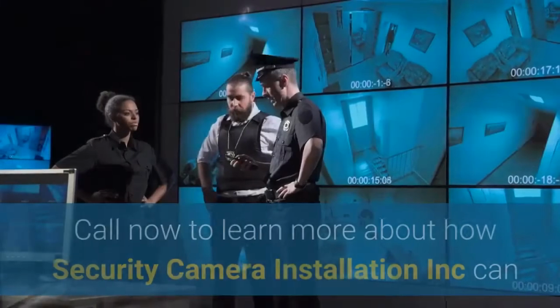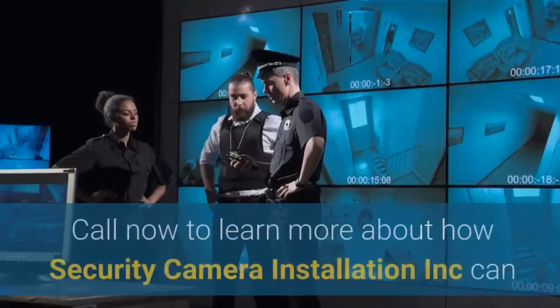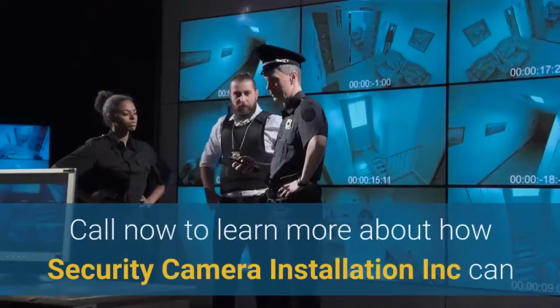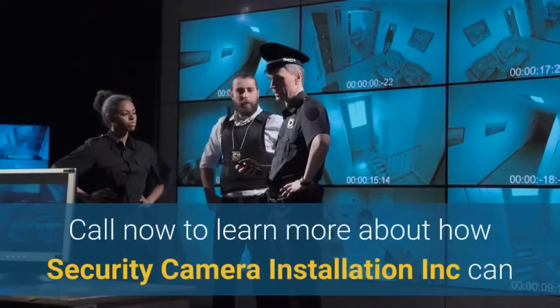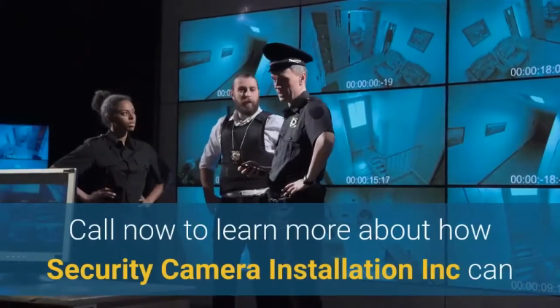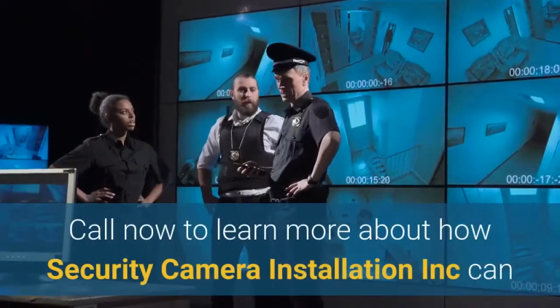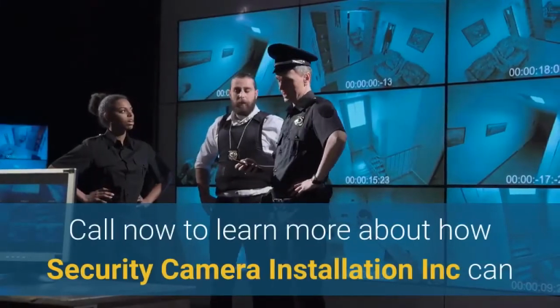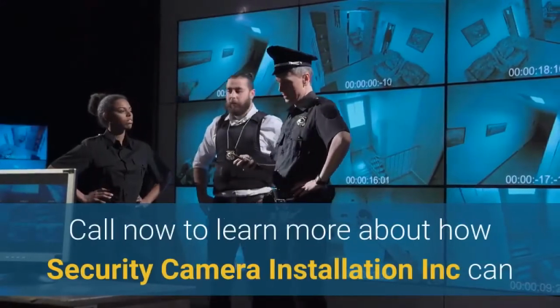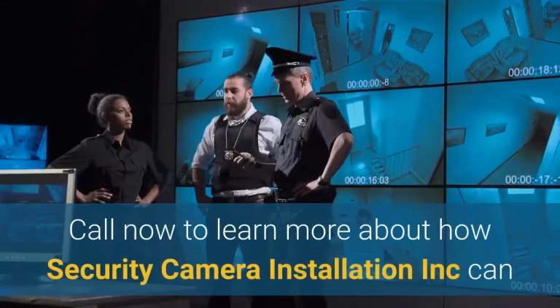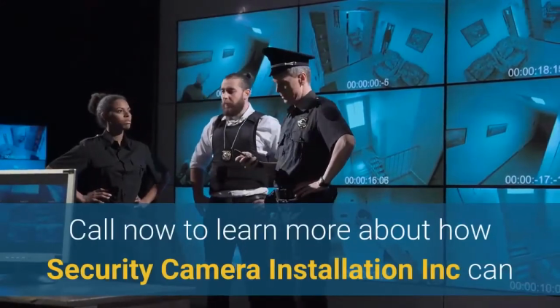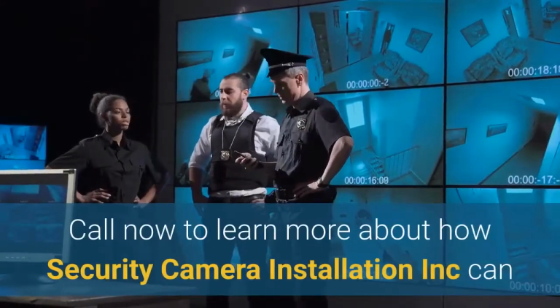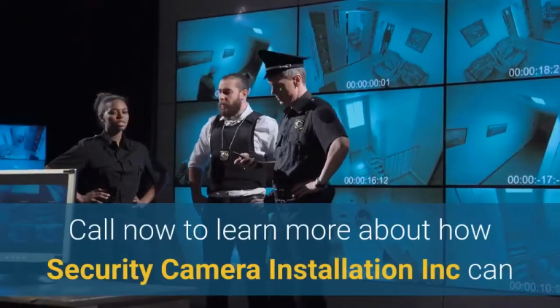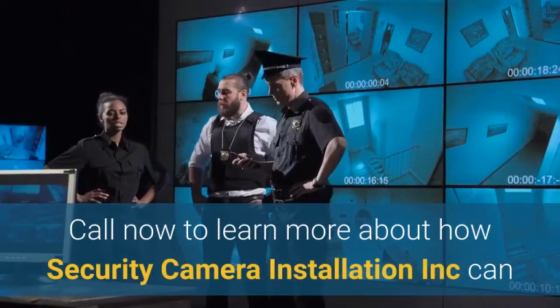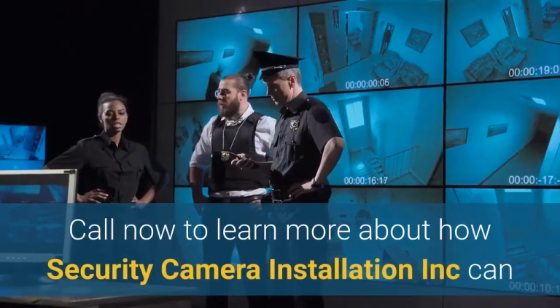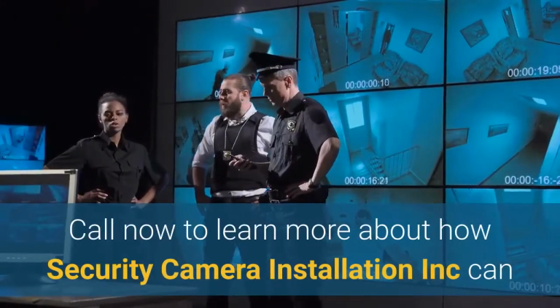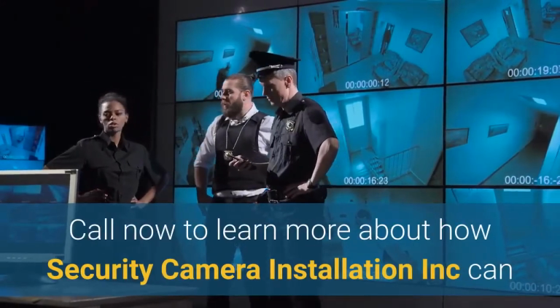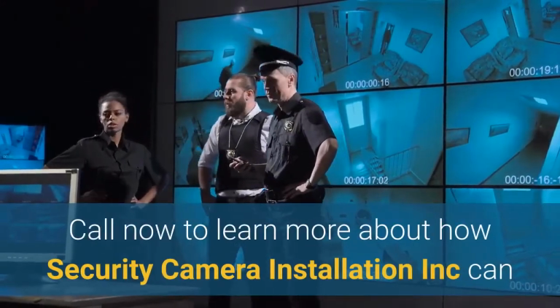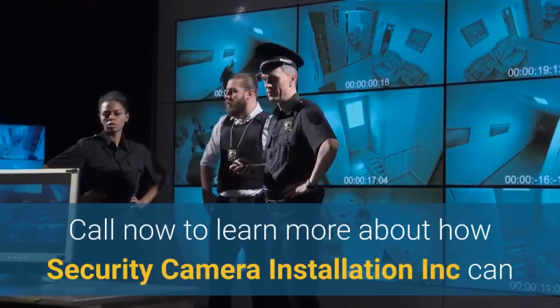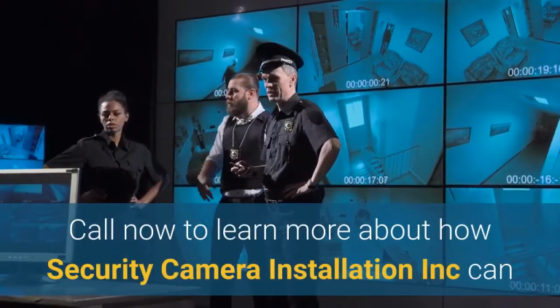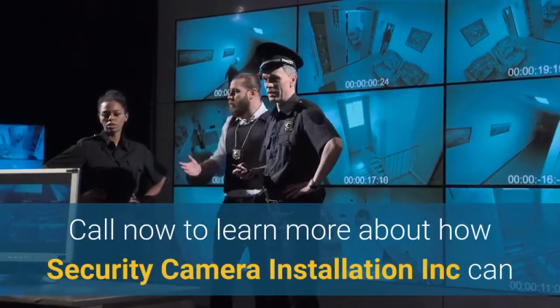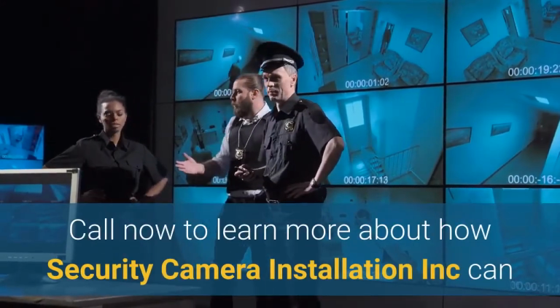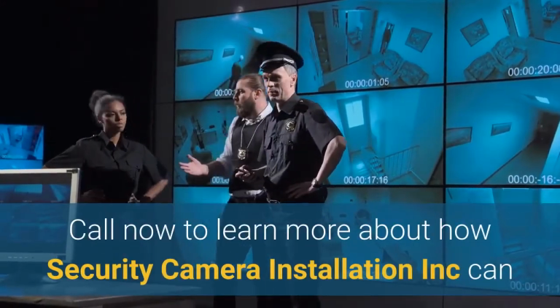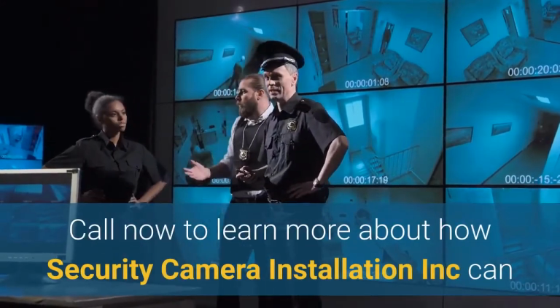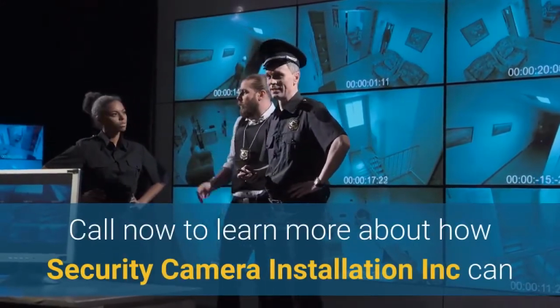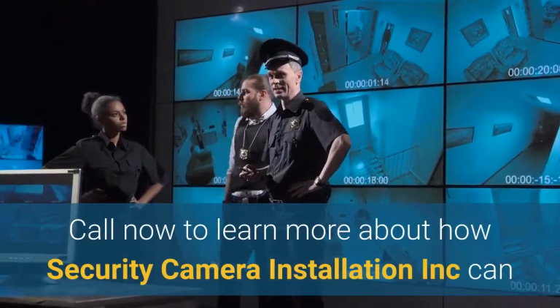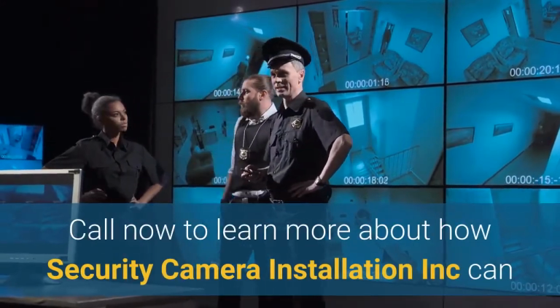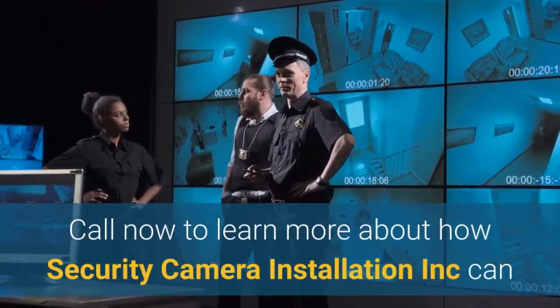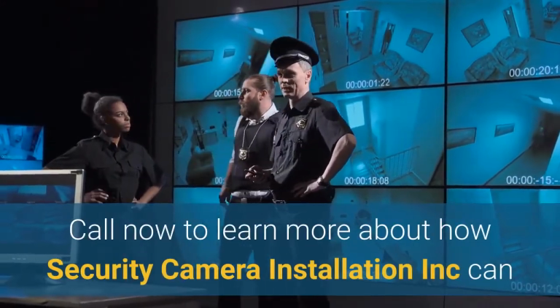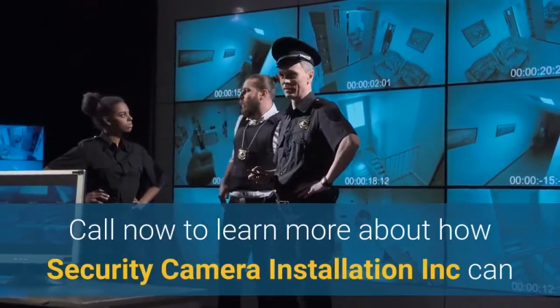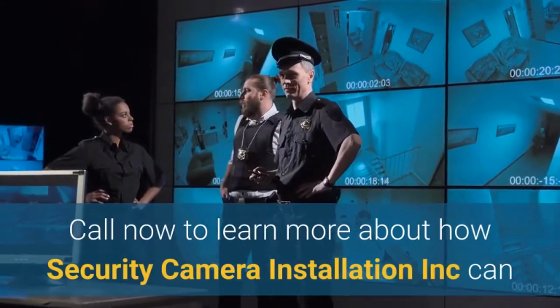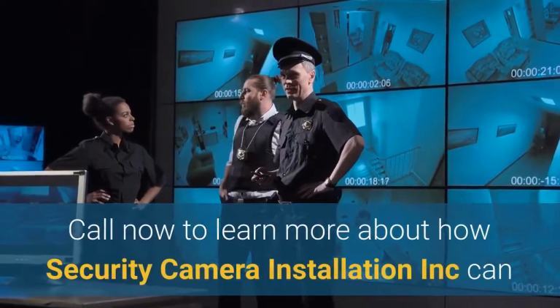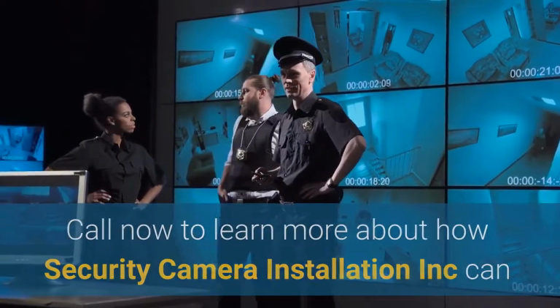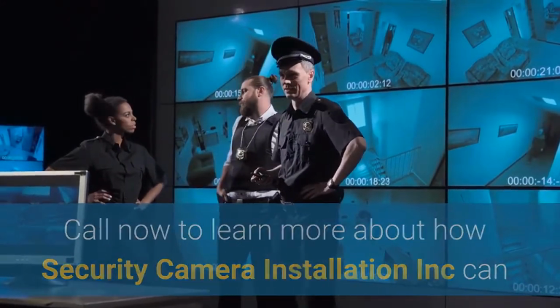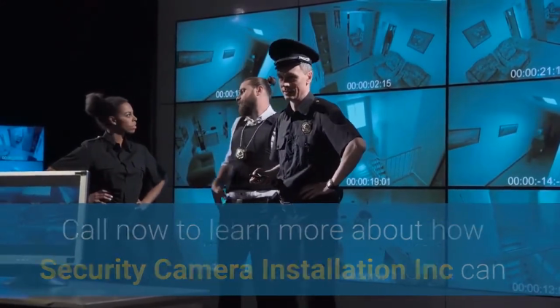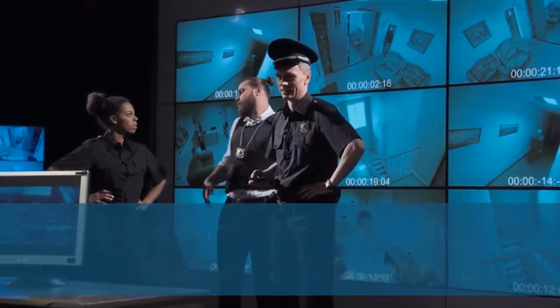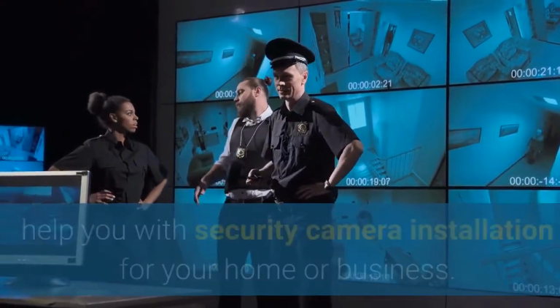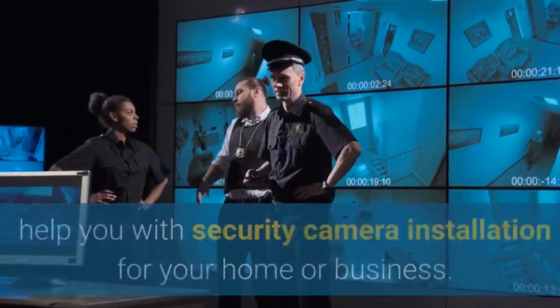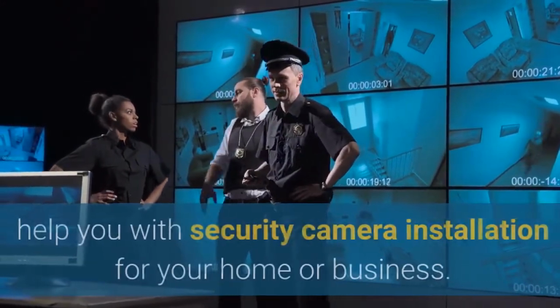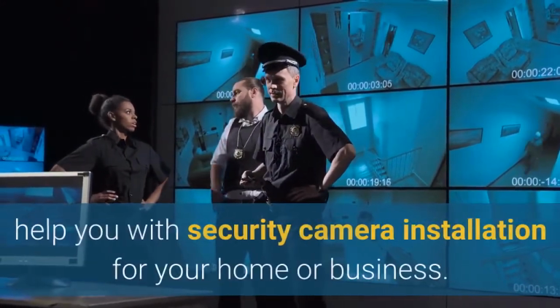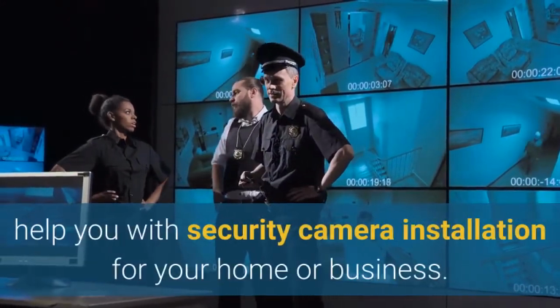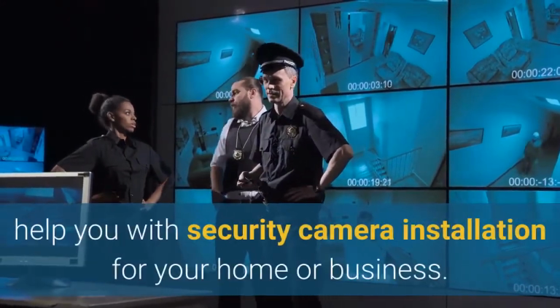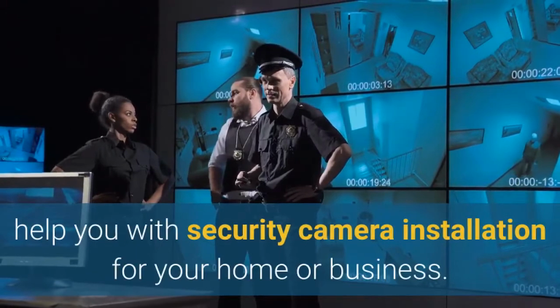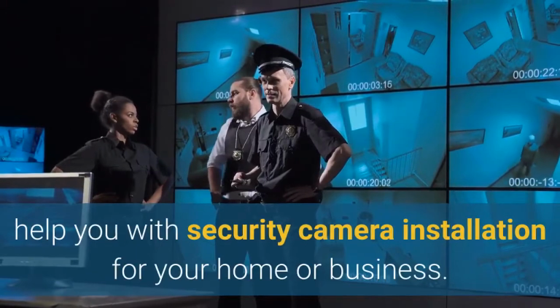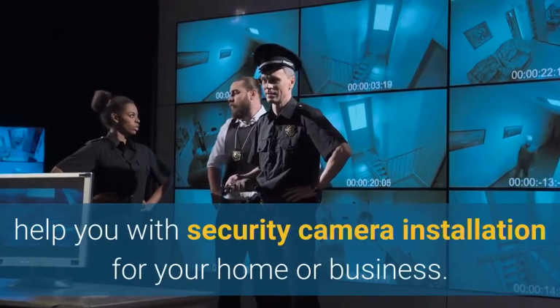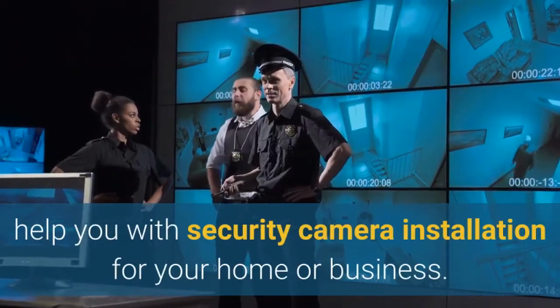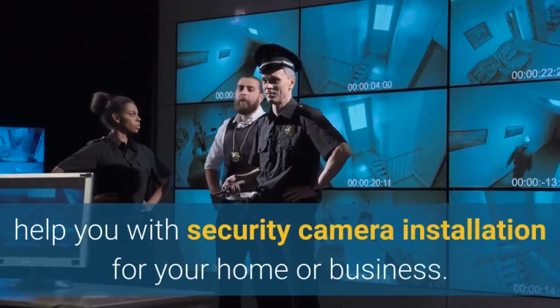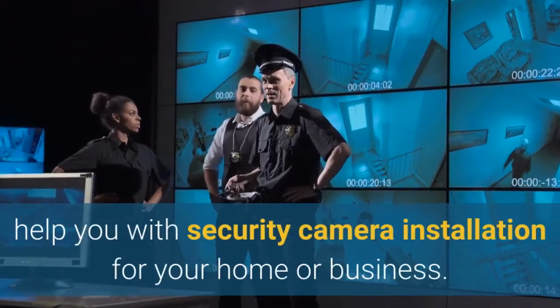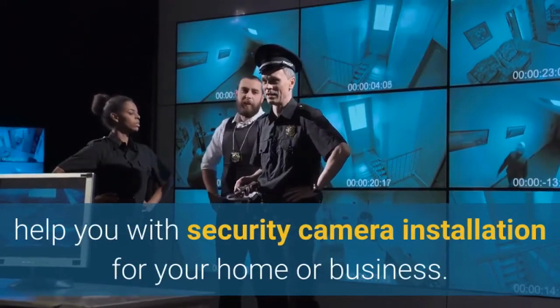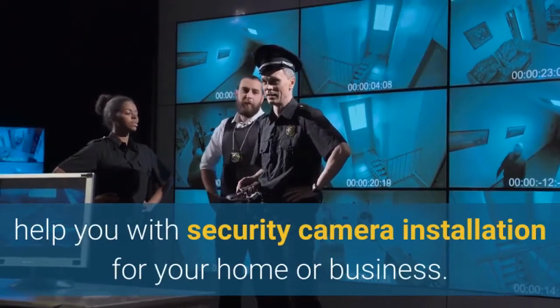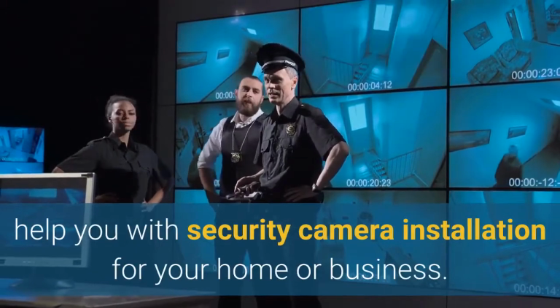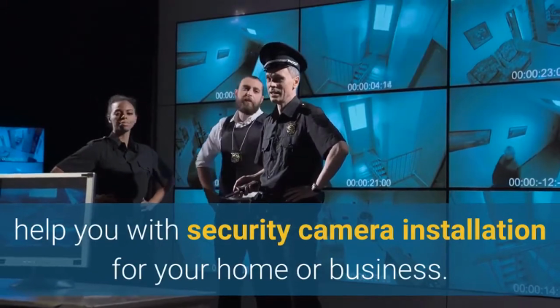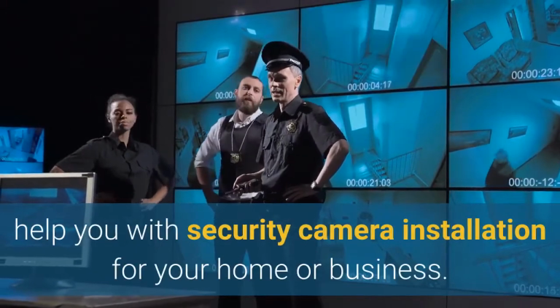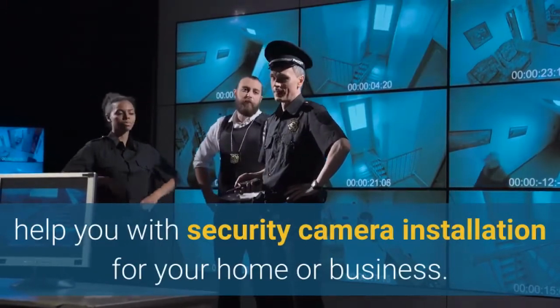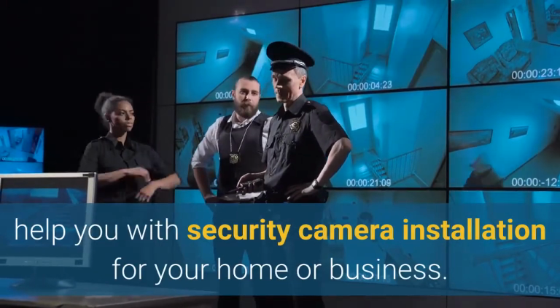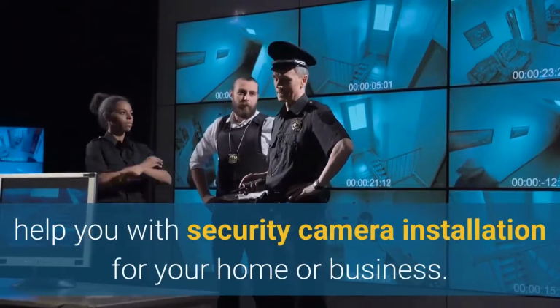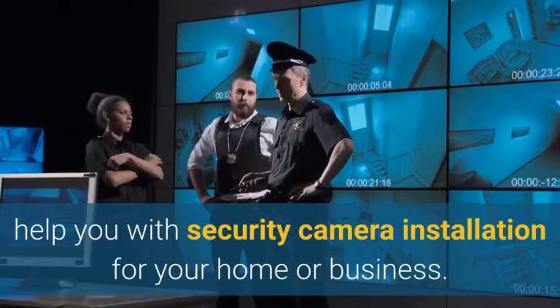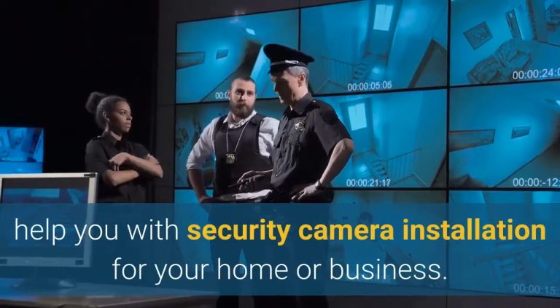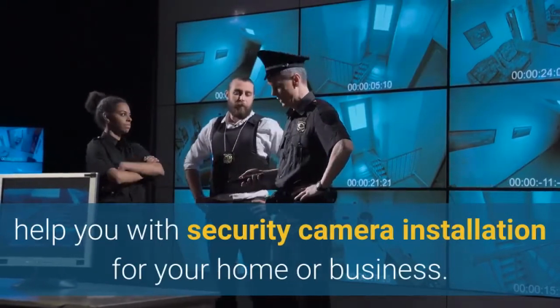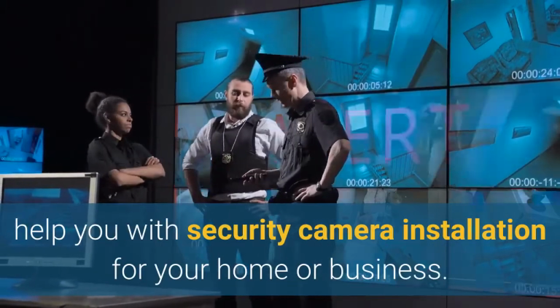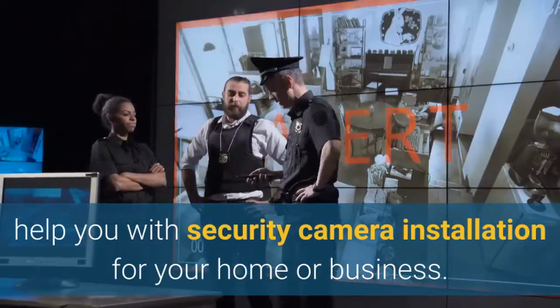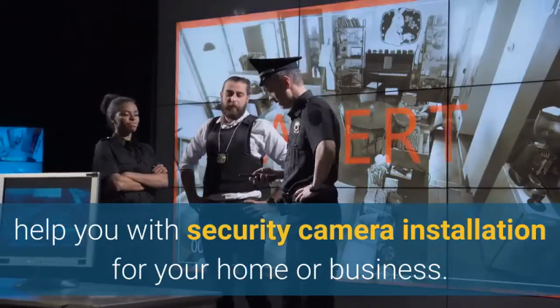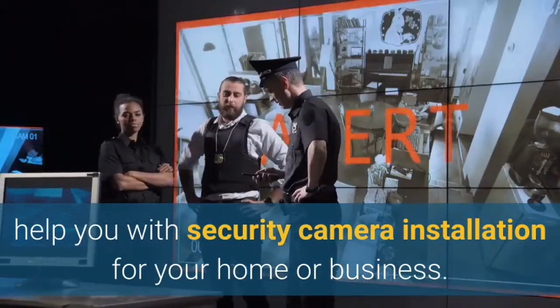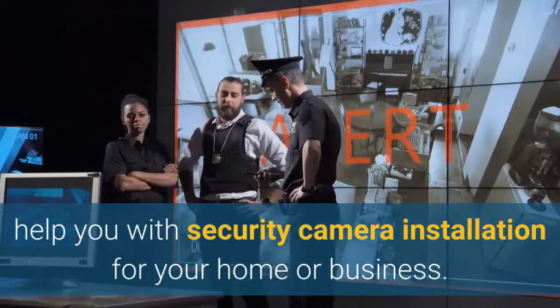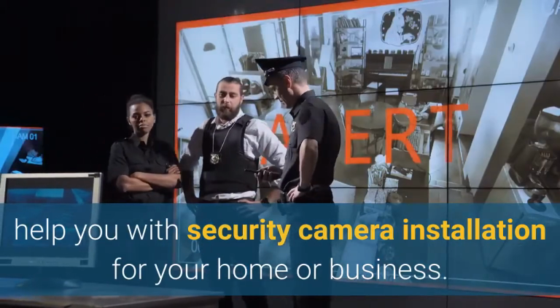Call now to learn more about how Security Camera Installation Inc. can help you with security camera installation for your home or business.